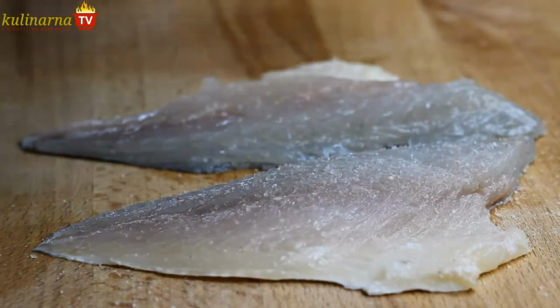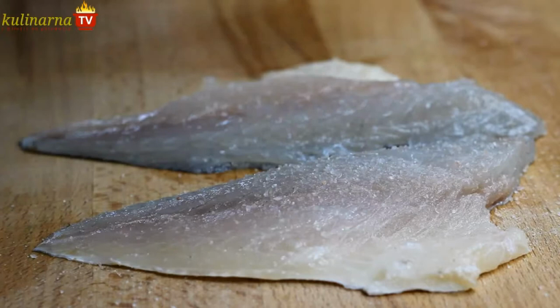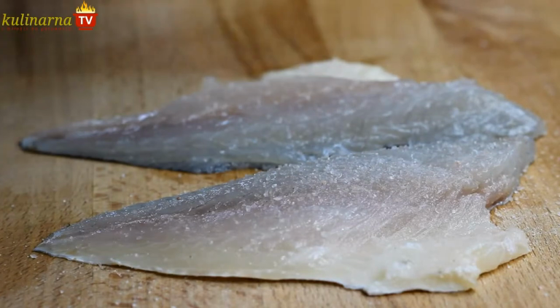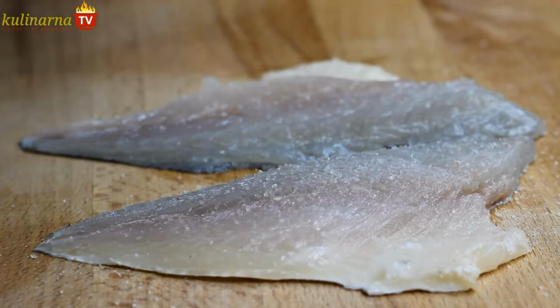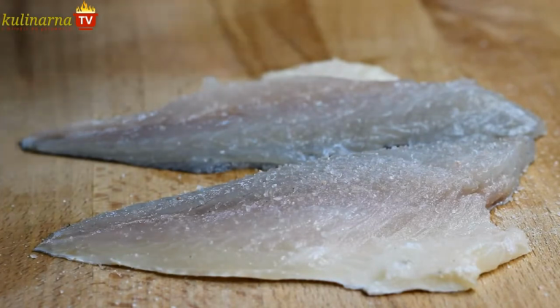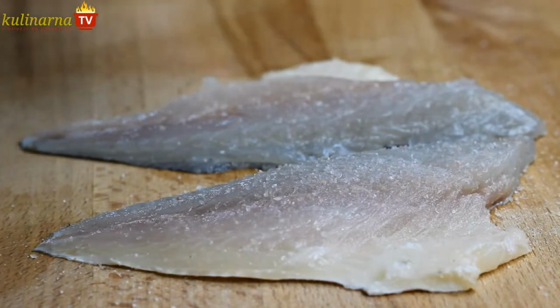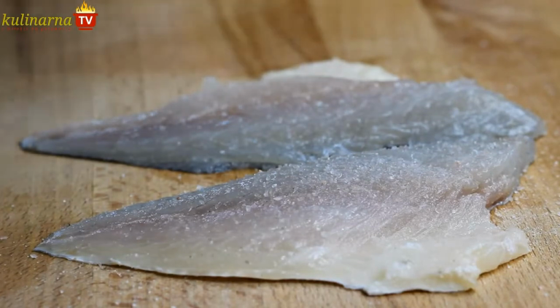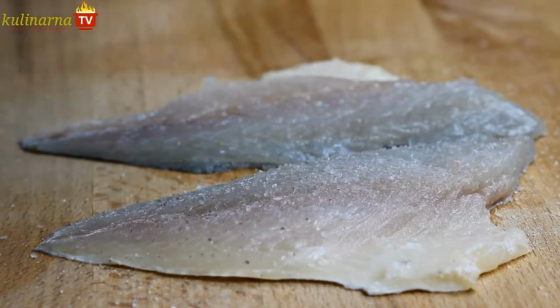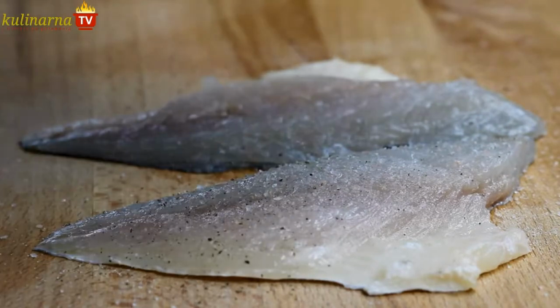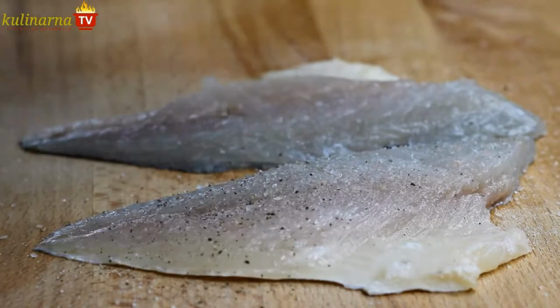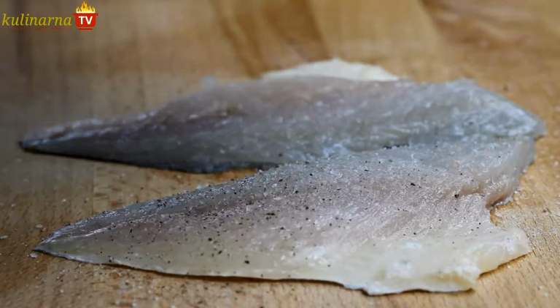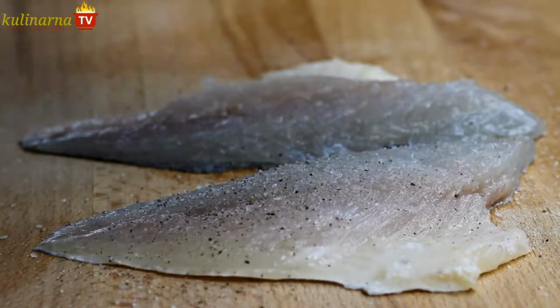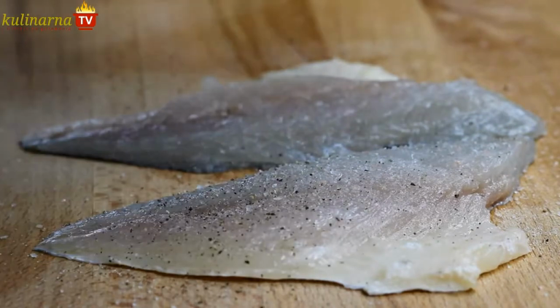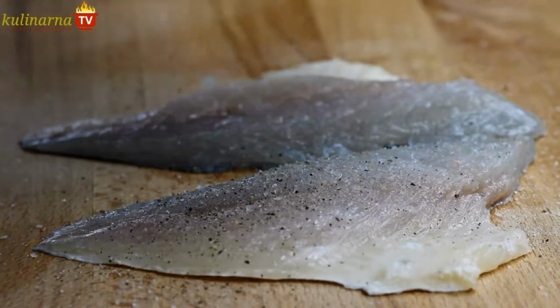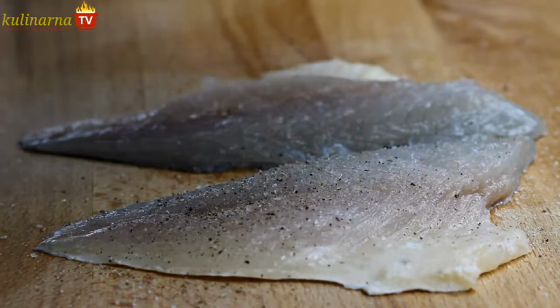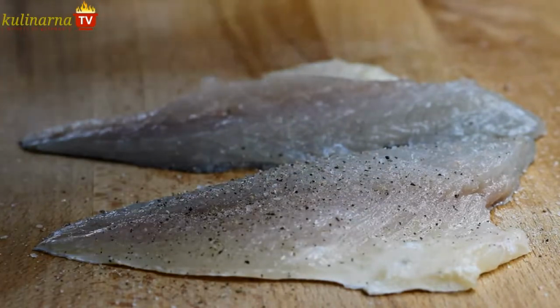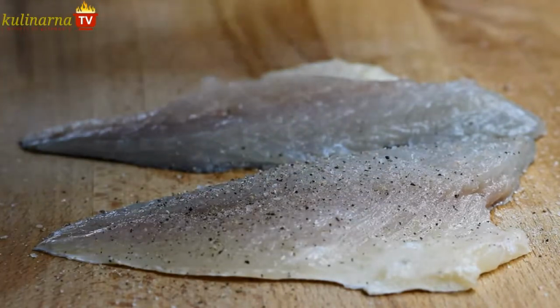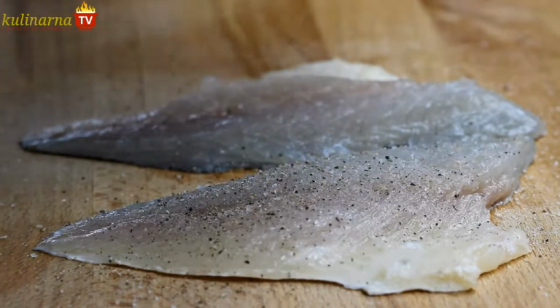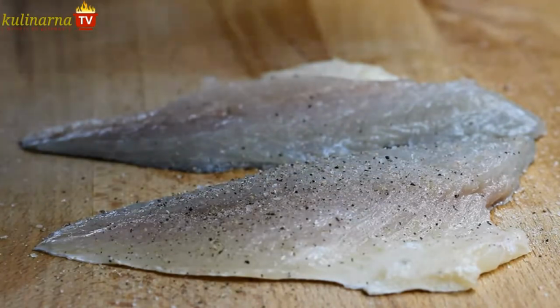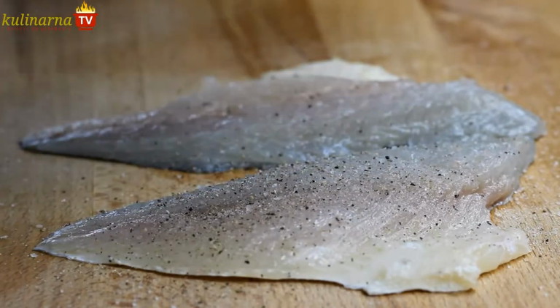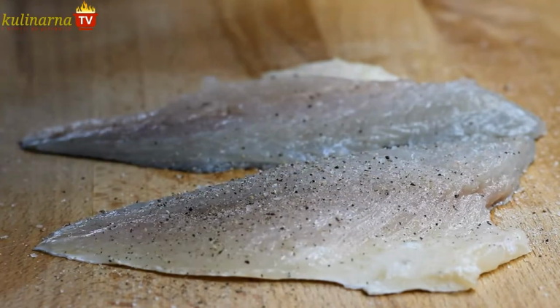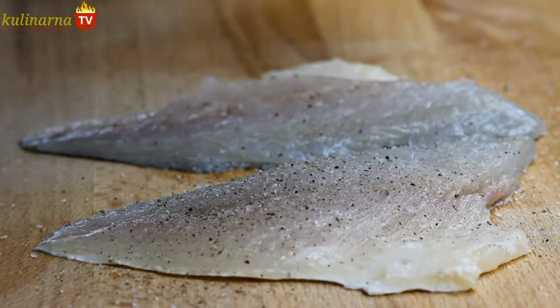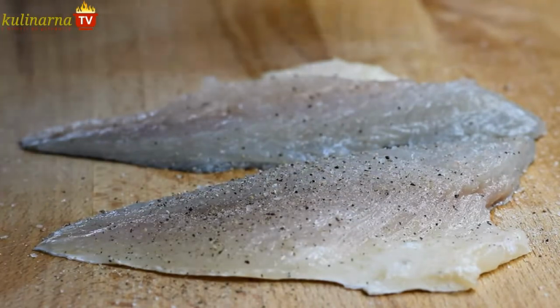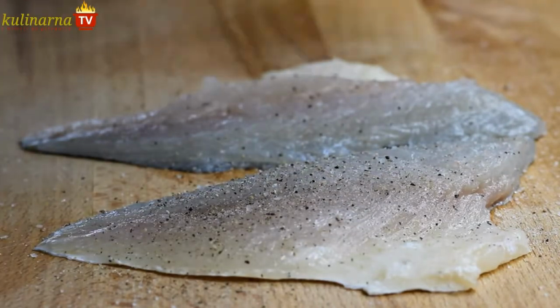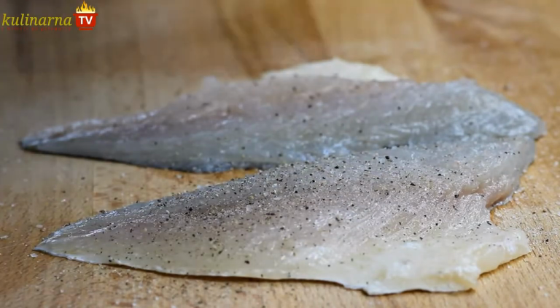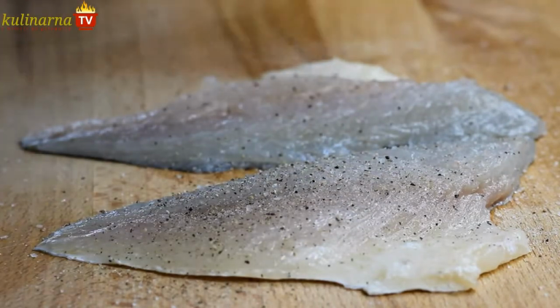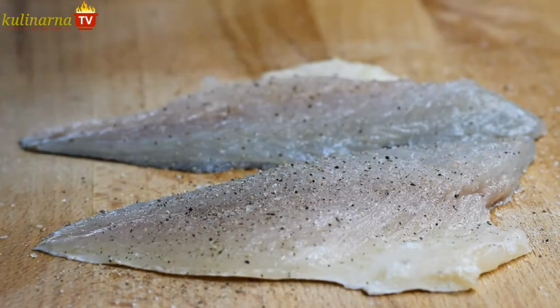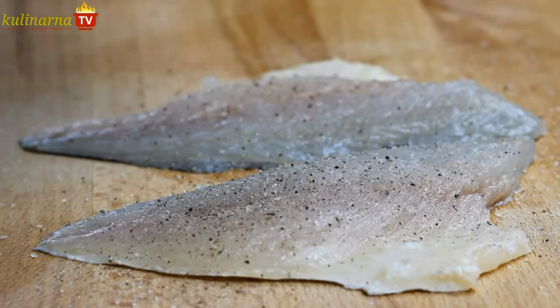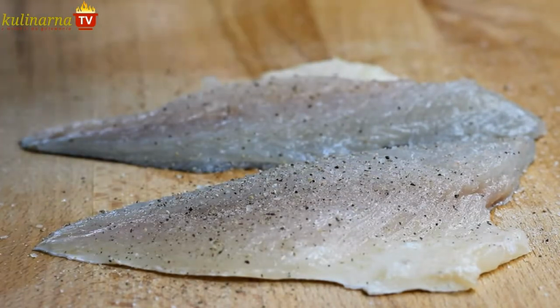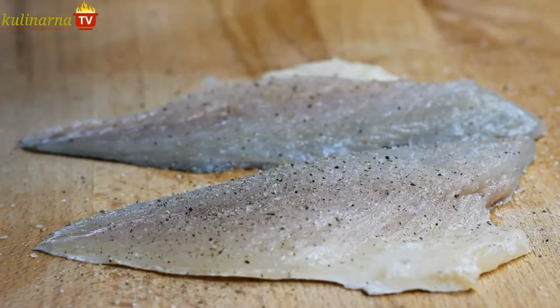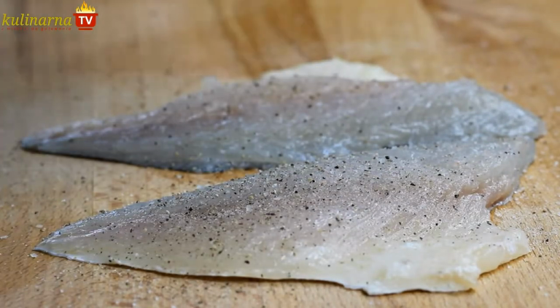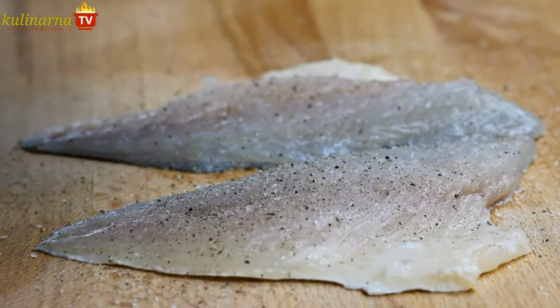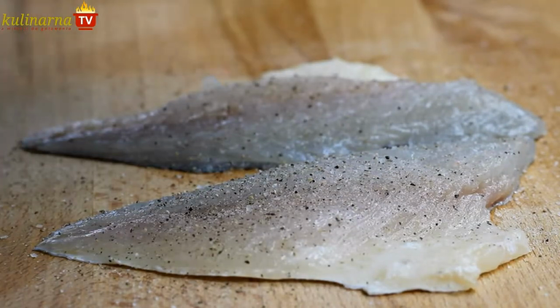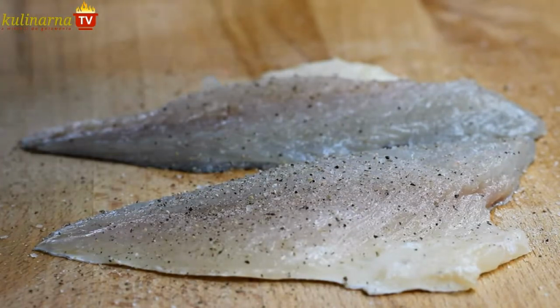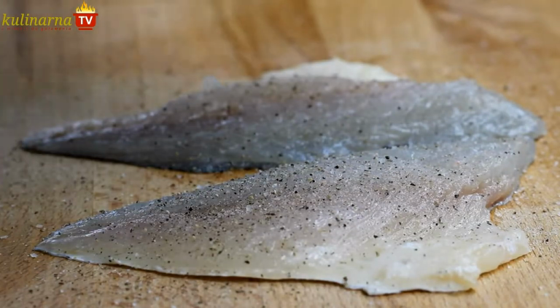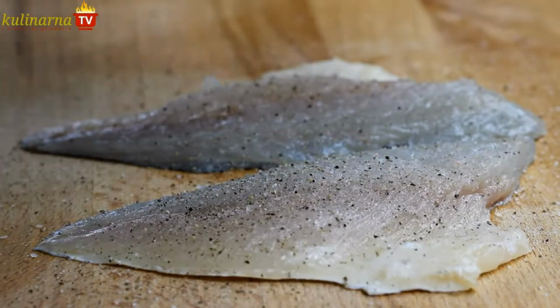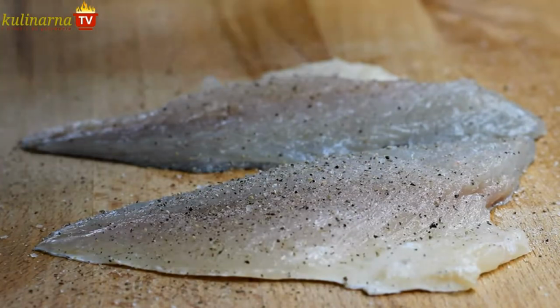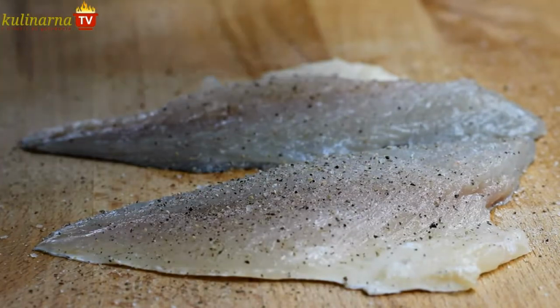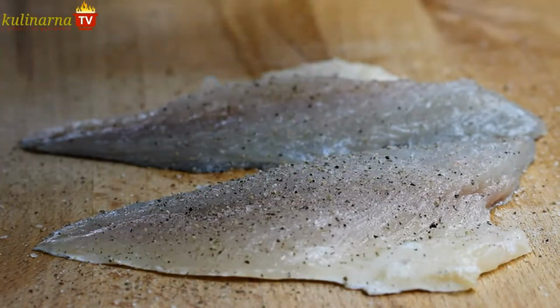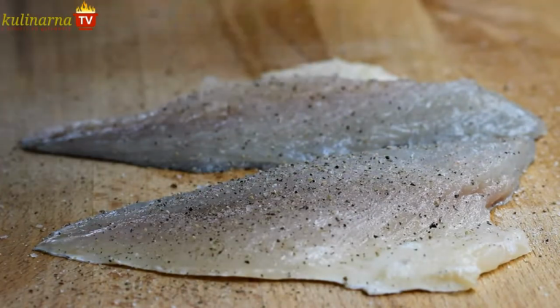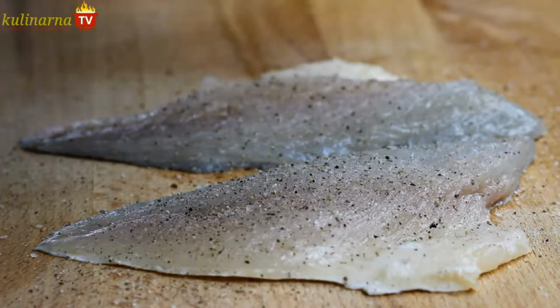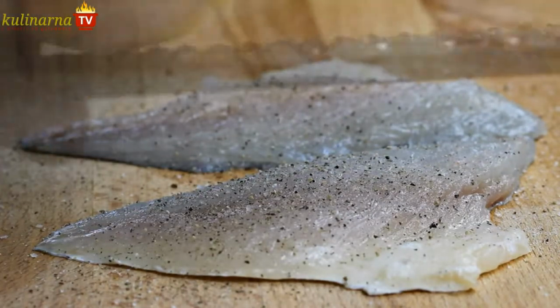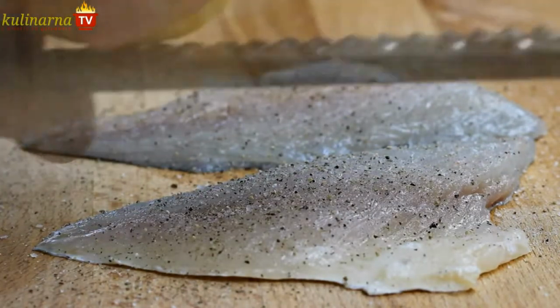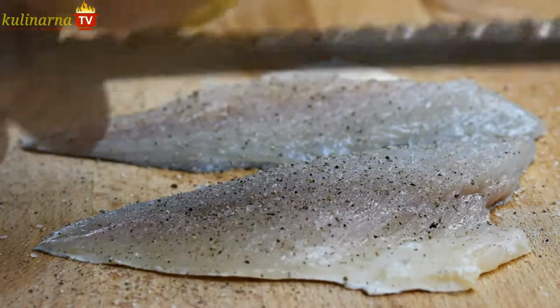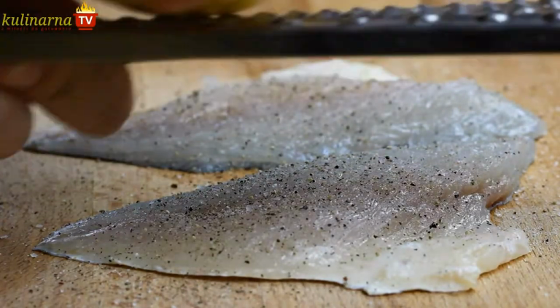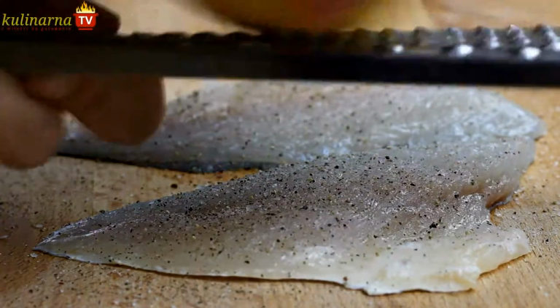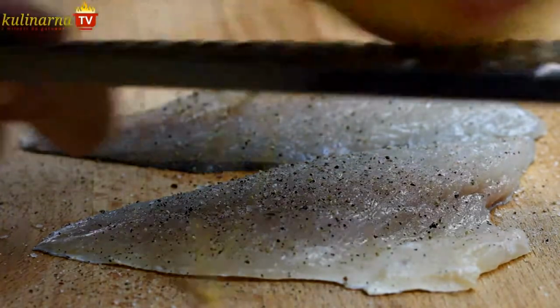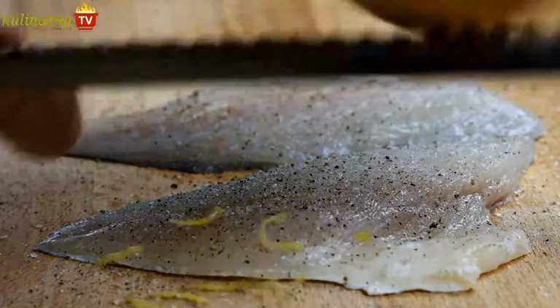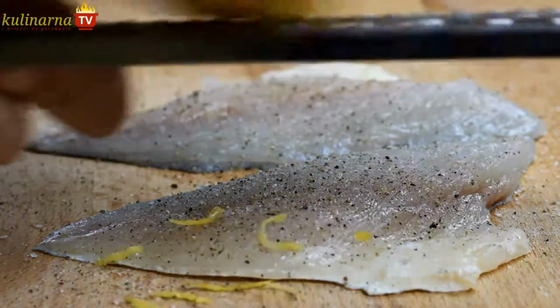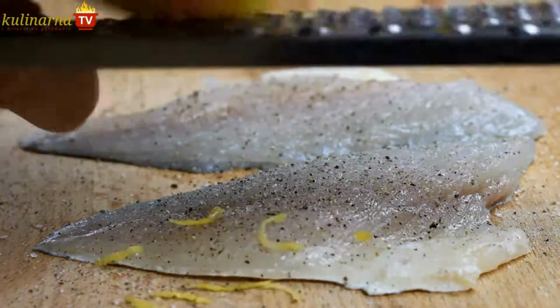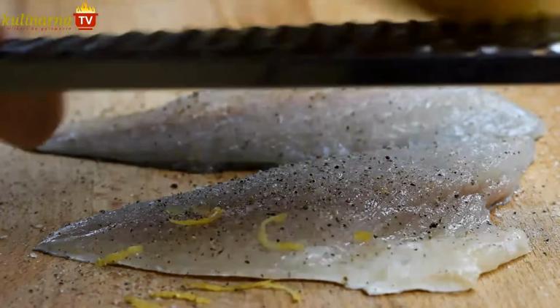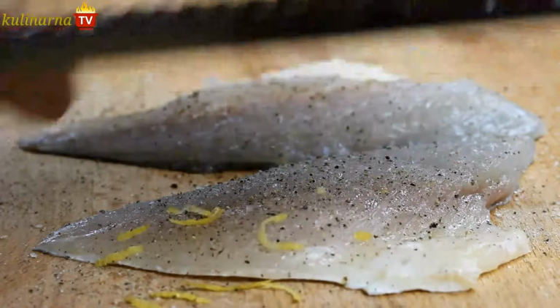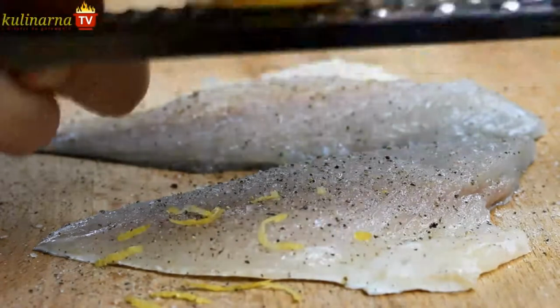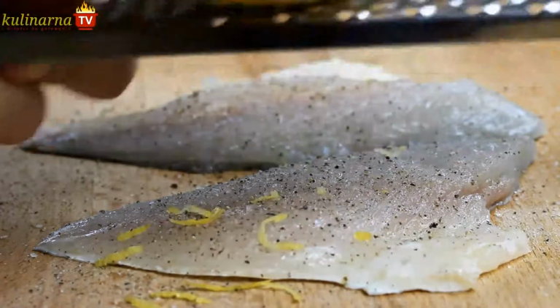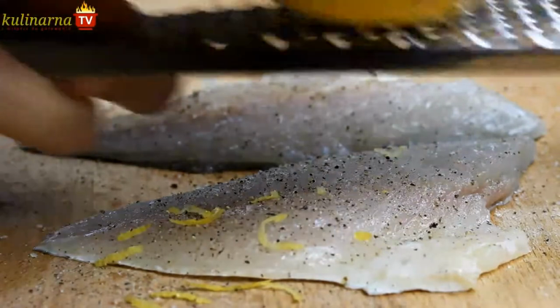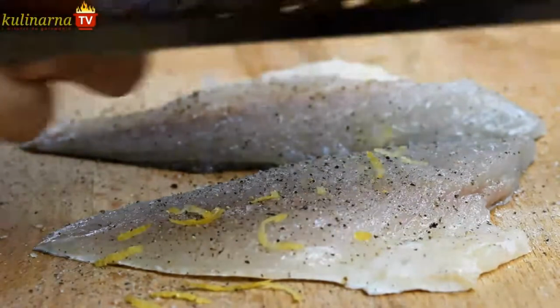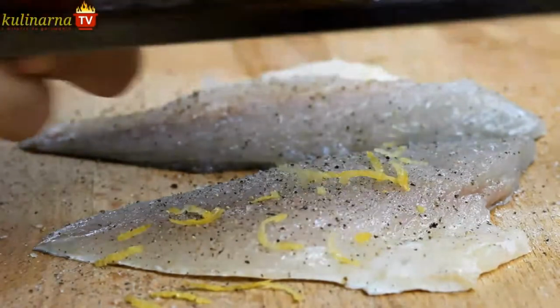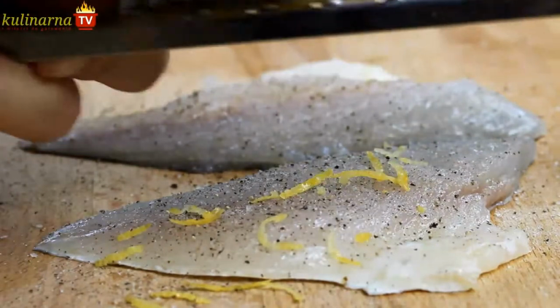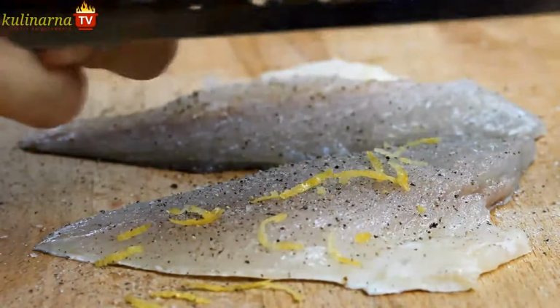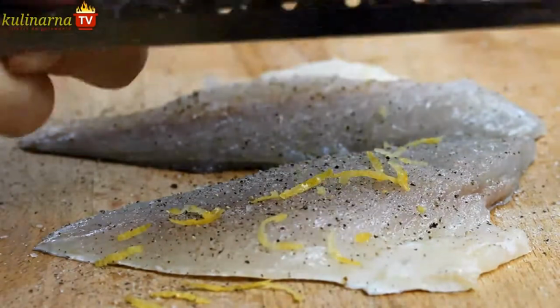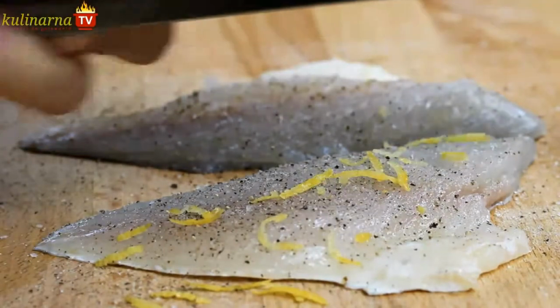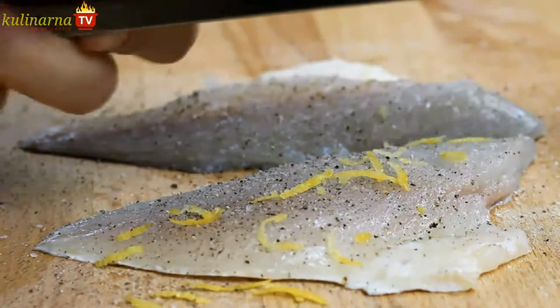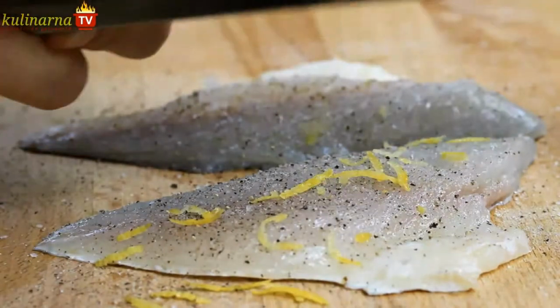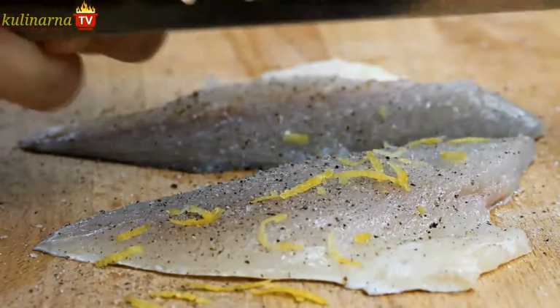First, season the fillets skin side with salt, pepper, lemon zest and lemon juice, and leave to marinate and let the flavors develop.